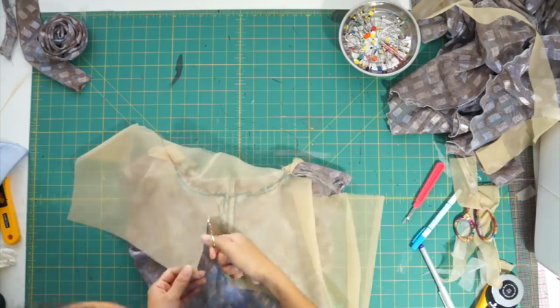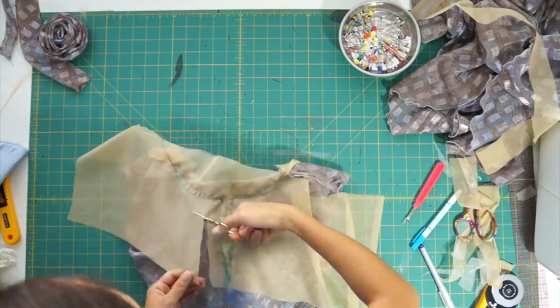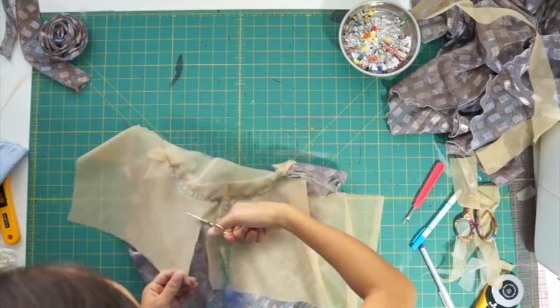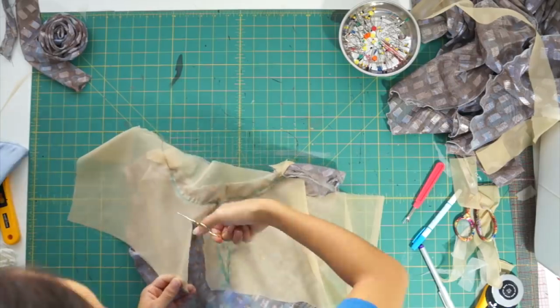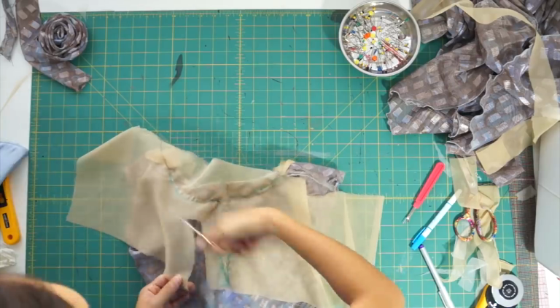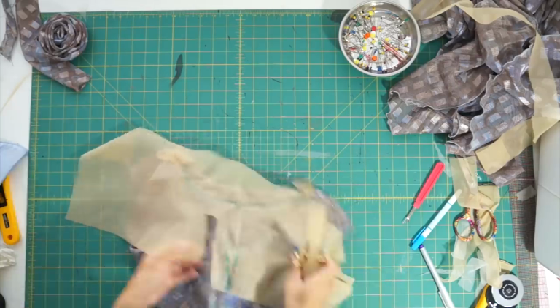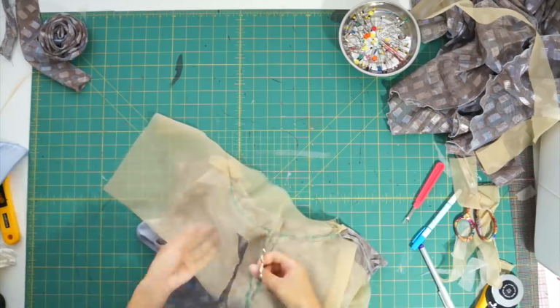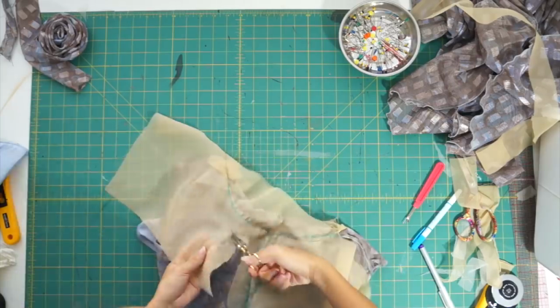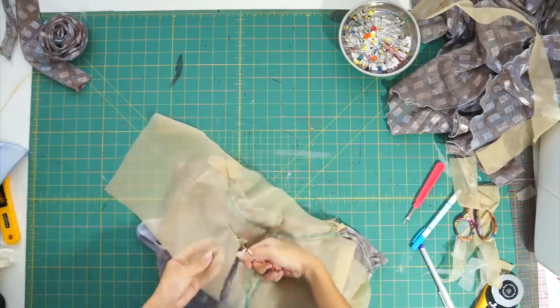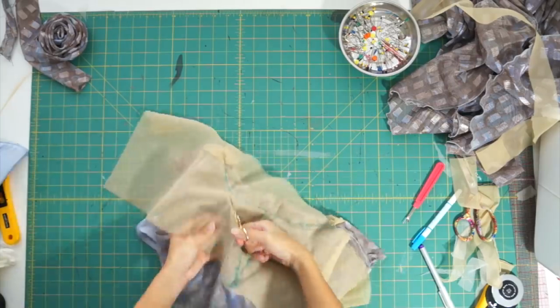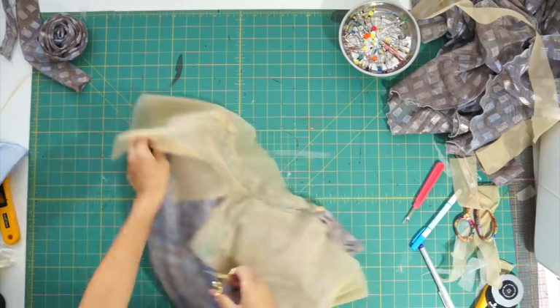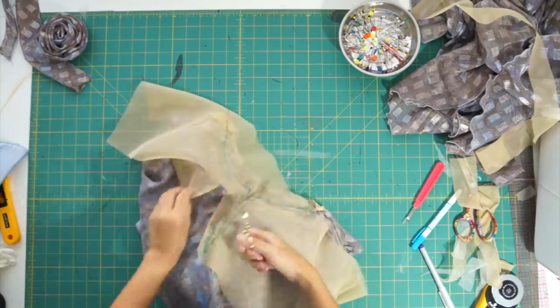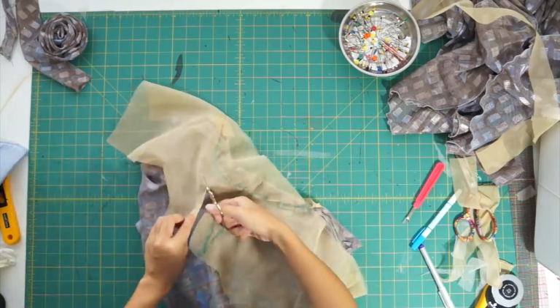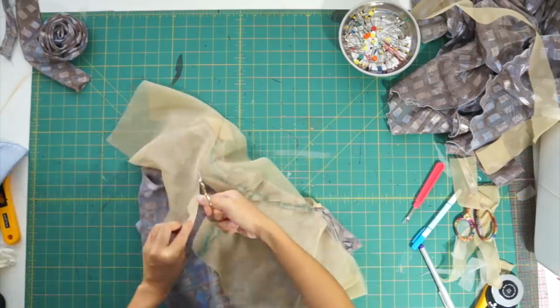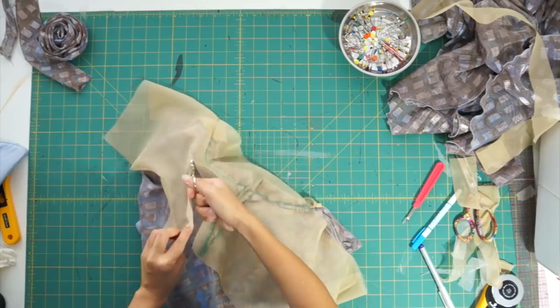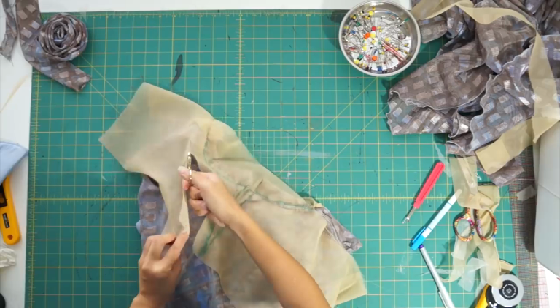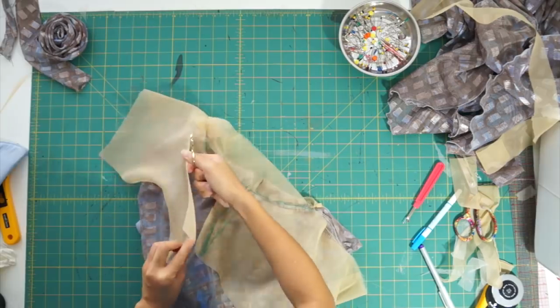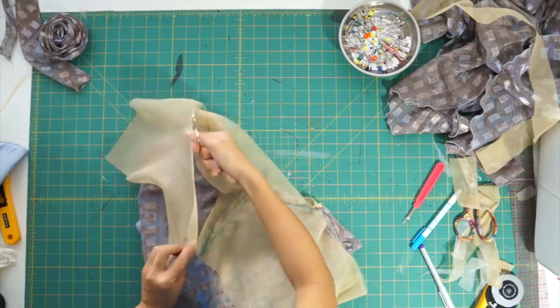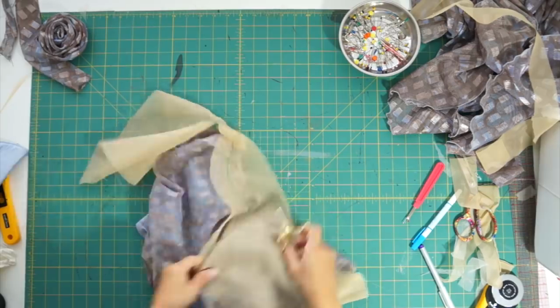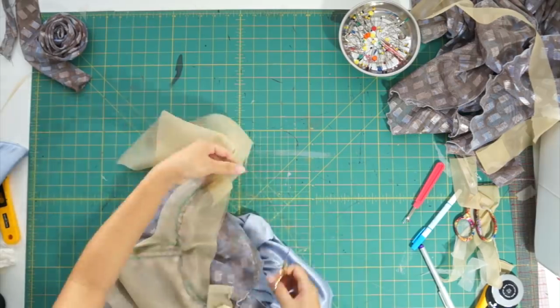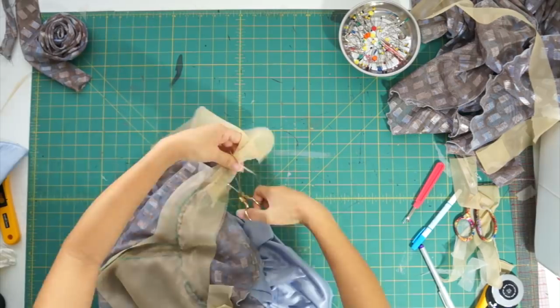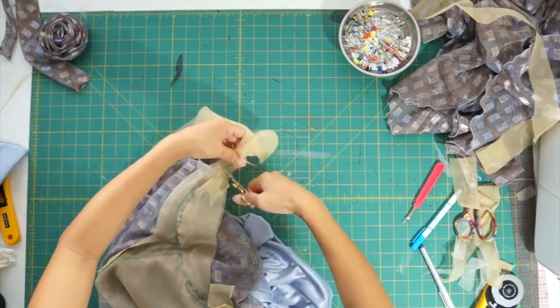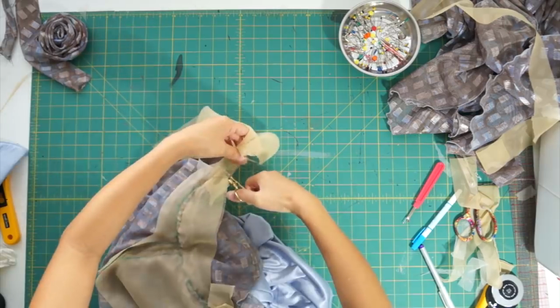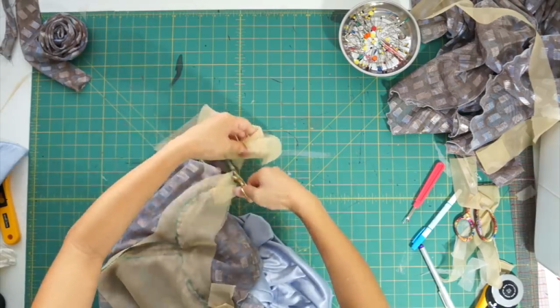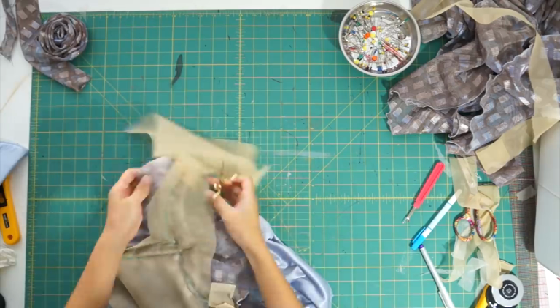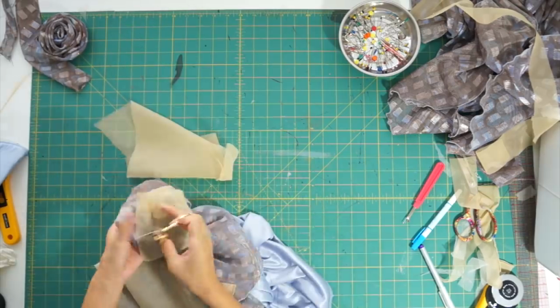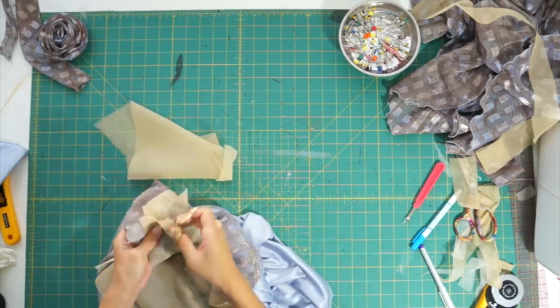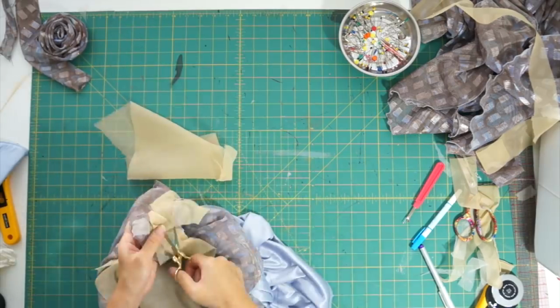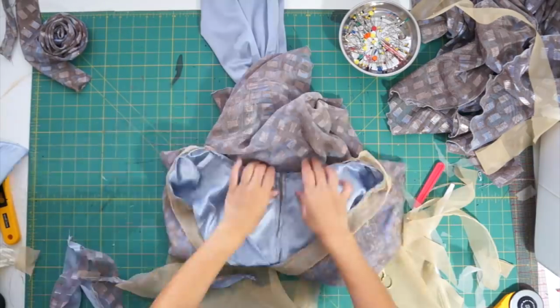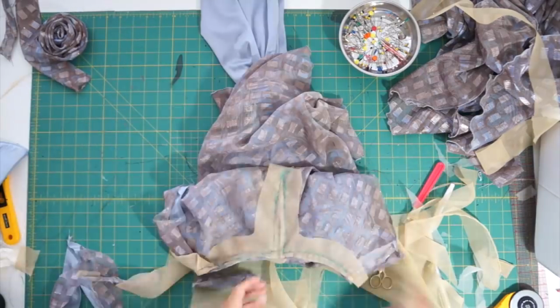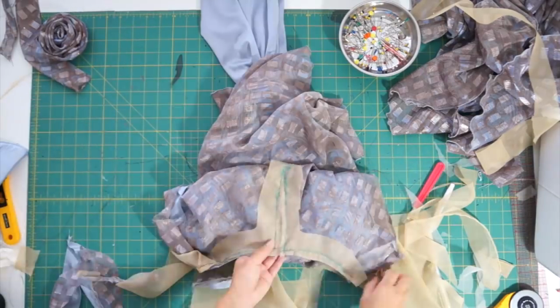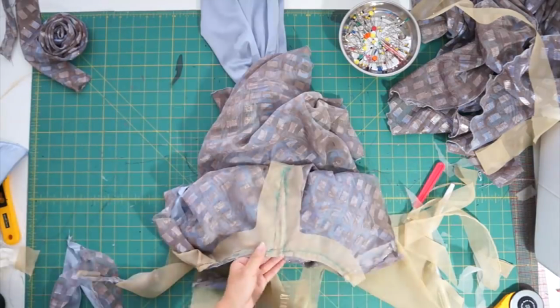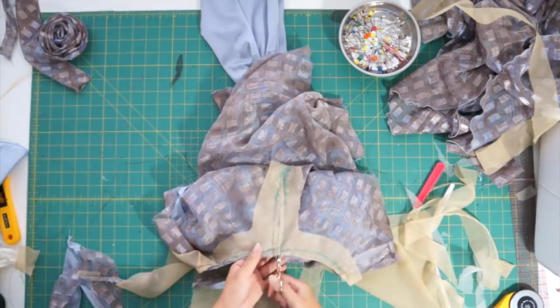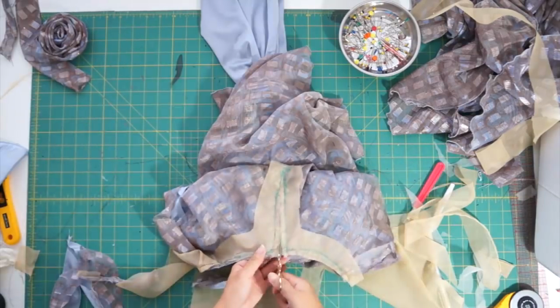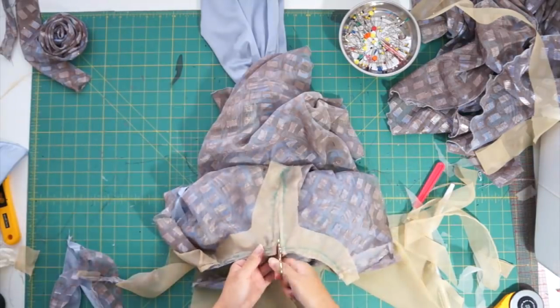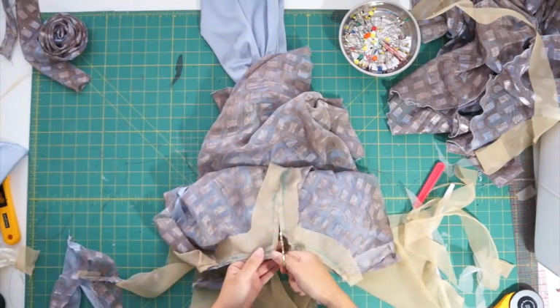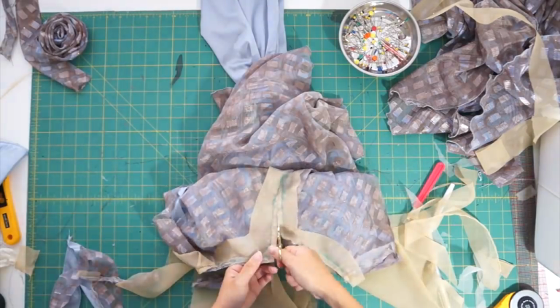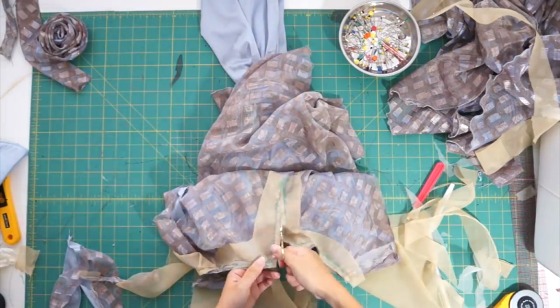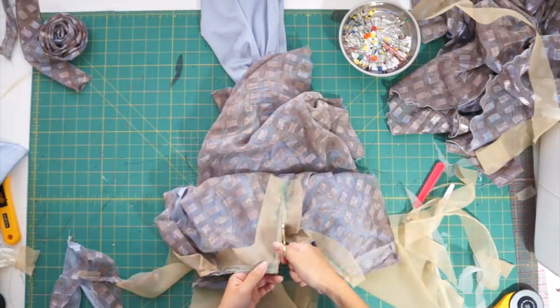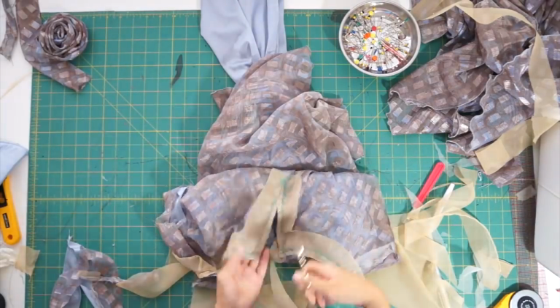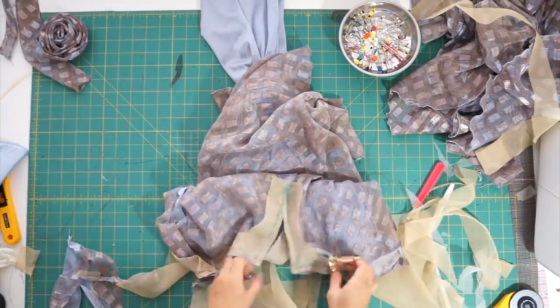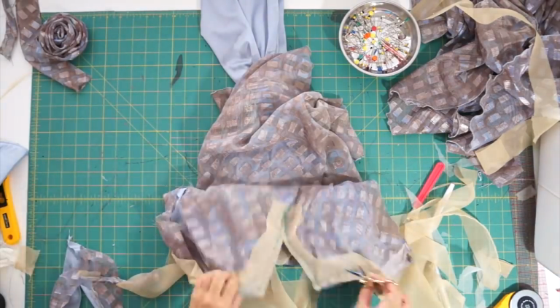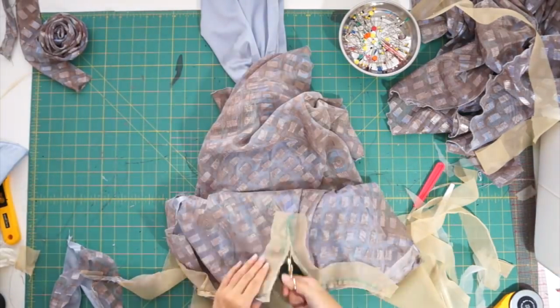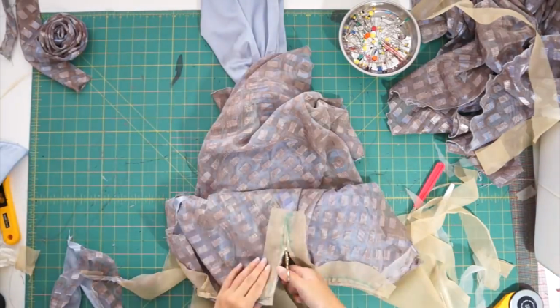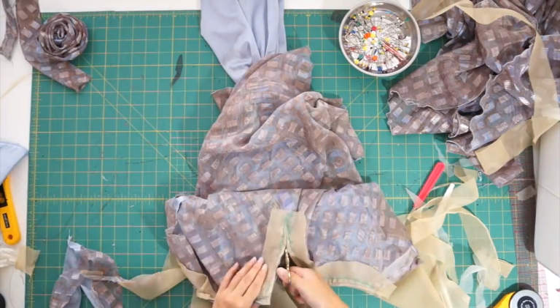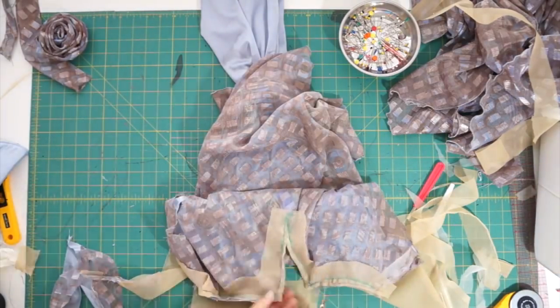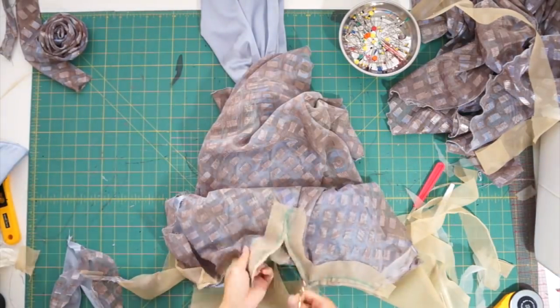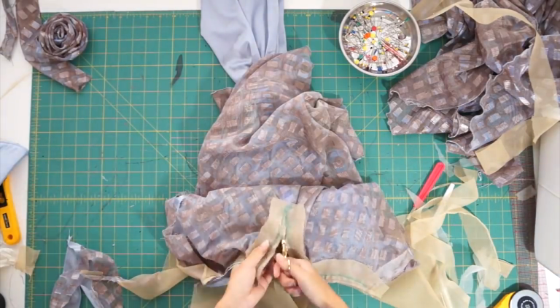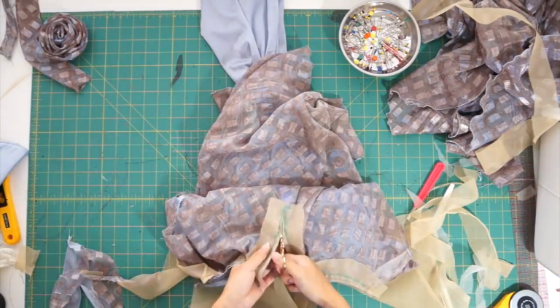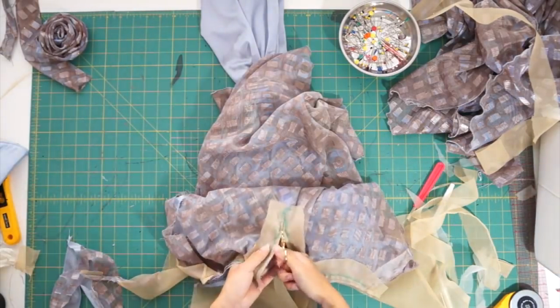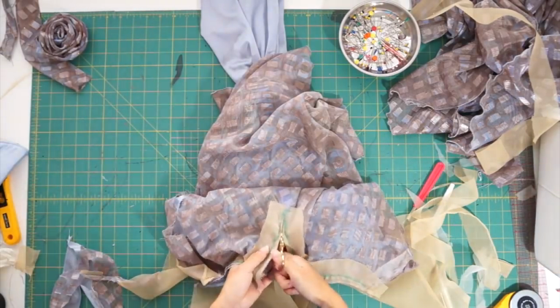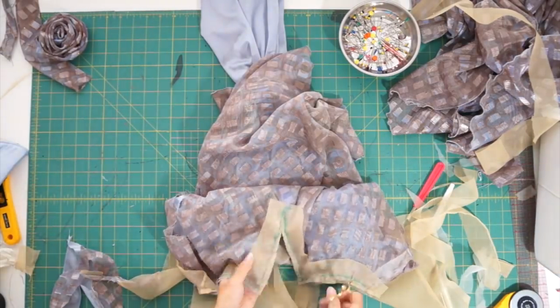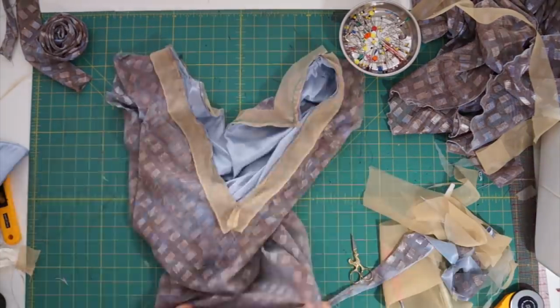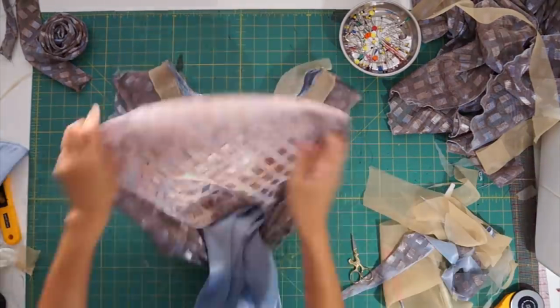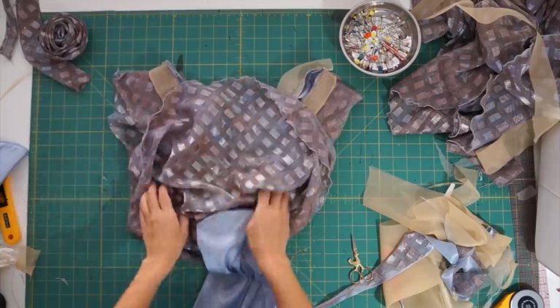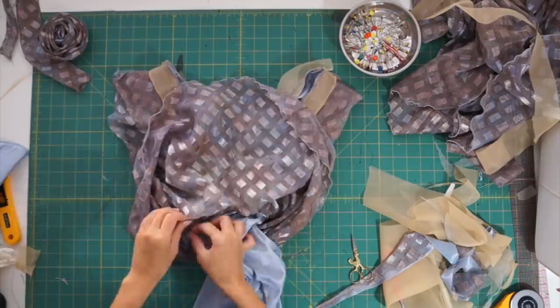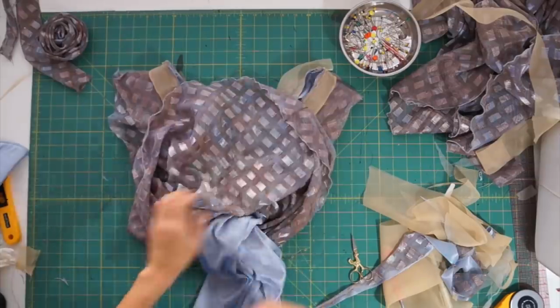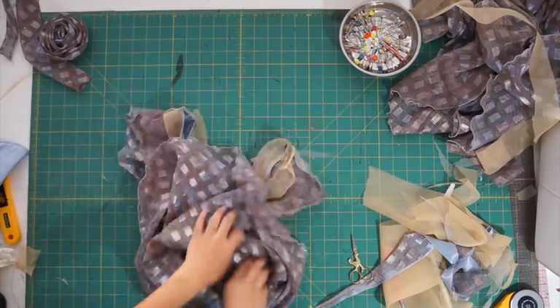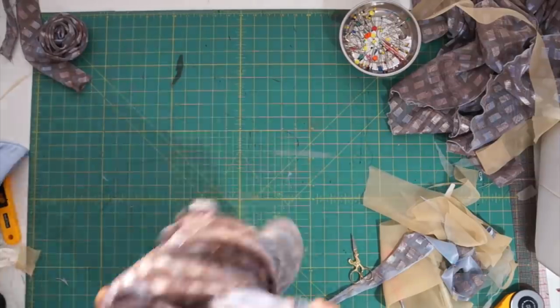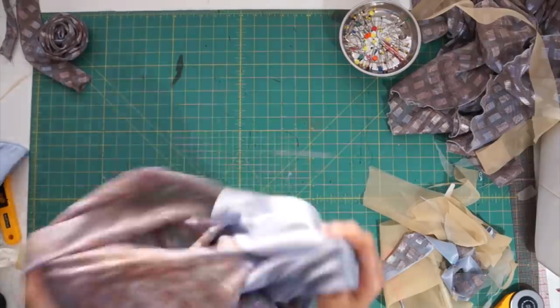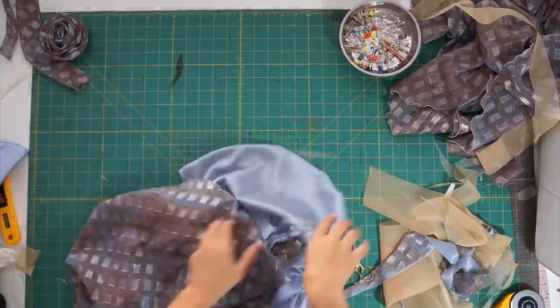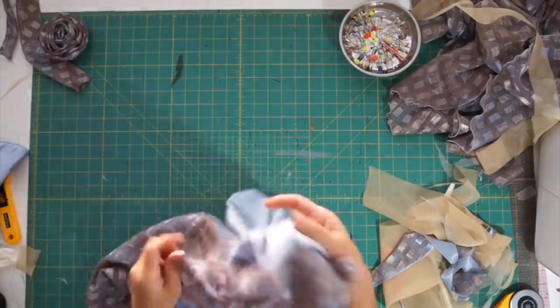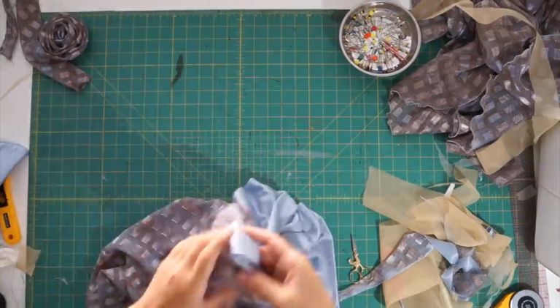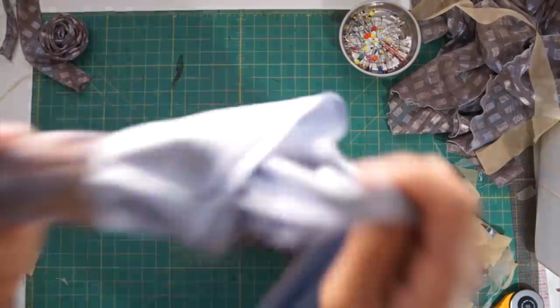After making adjustments to the neckline, I clip the corners, turn the dress right sides out, and understitch the lining so it stays down.